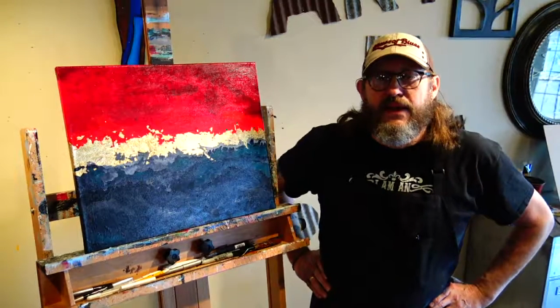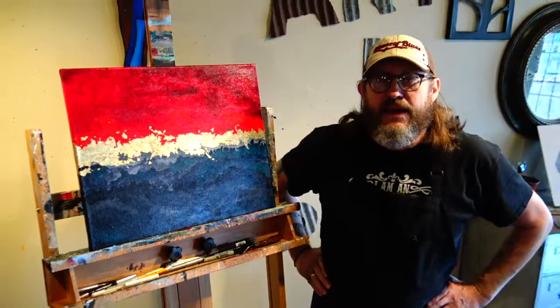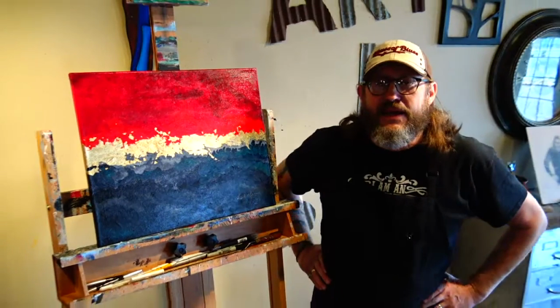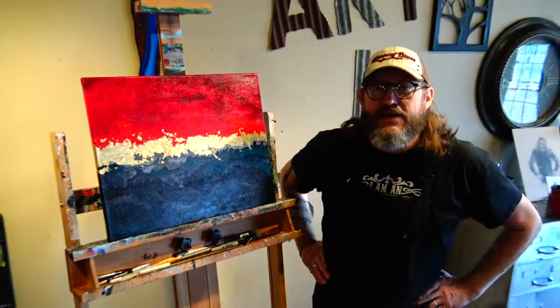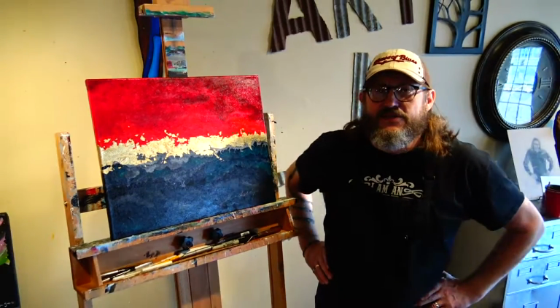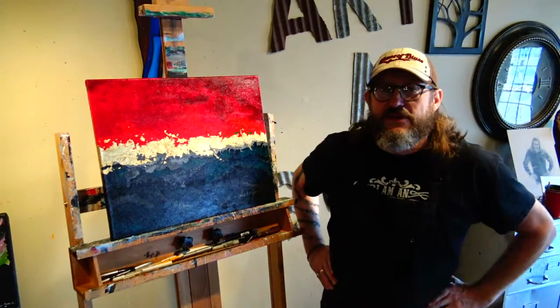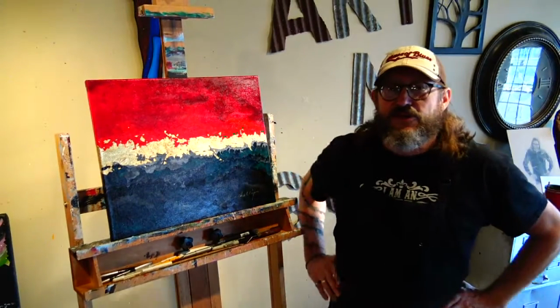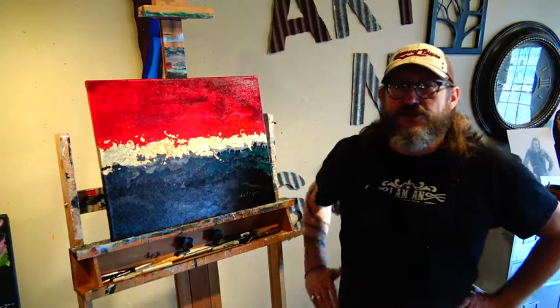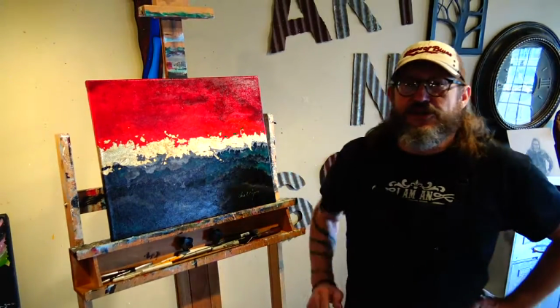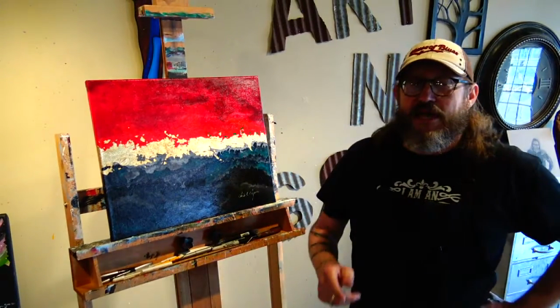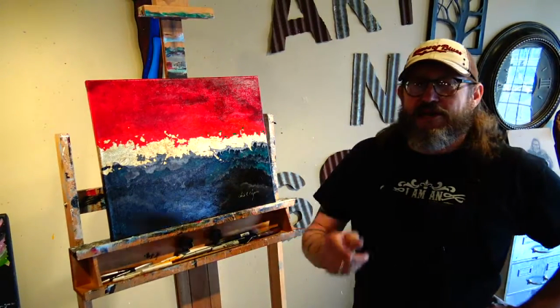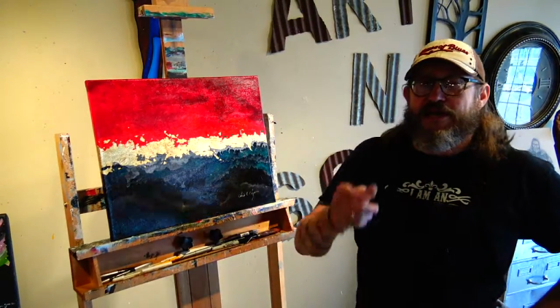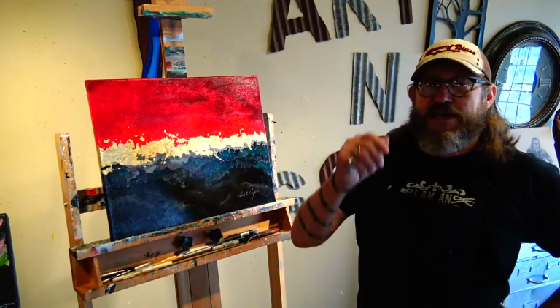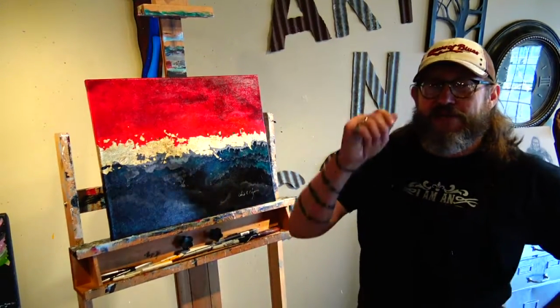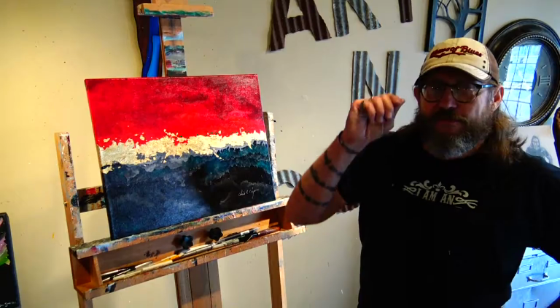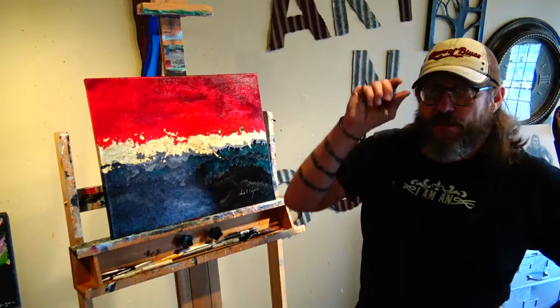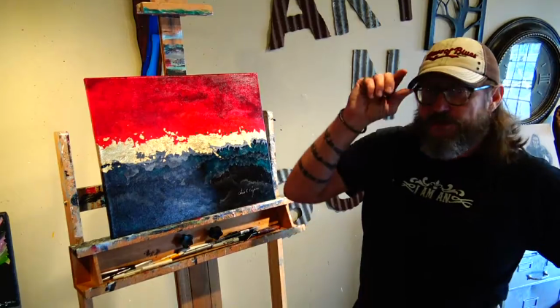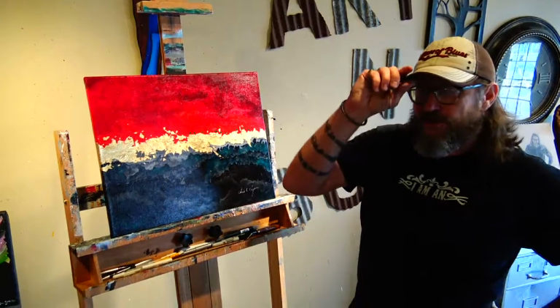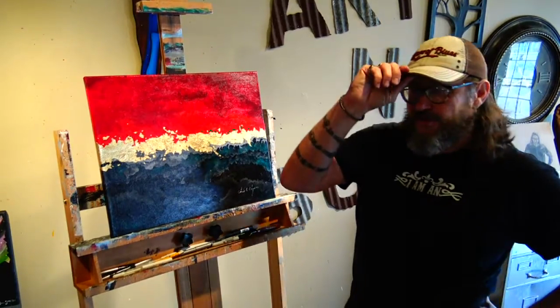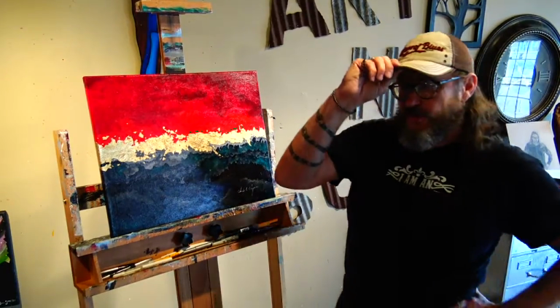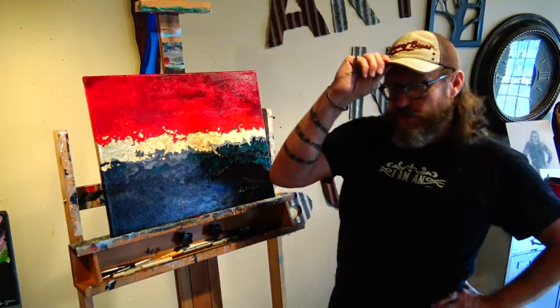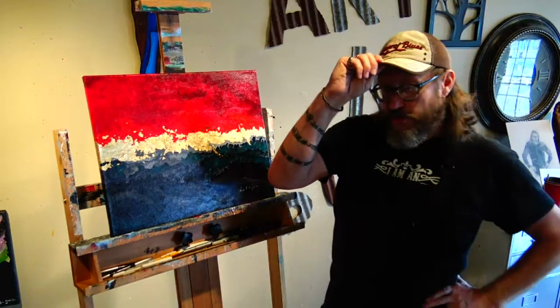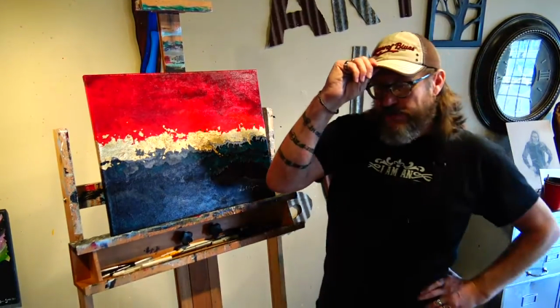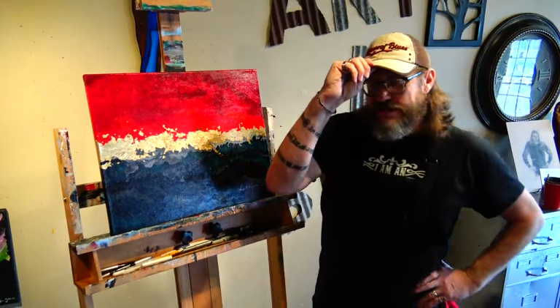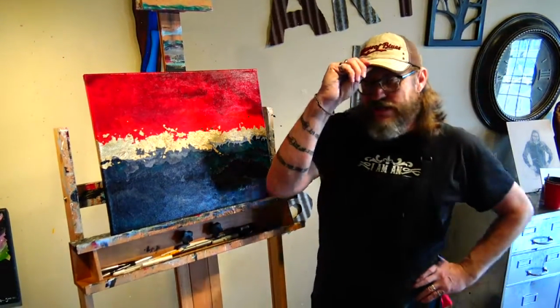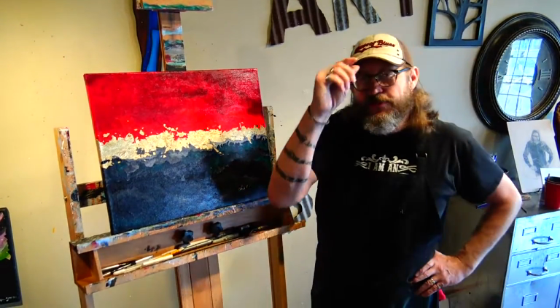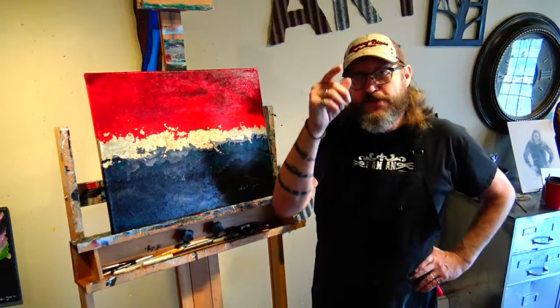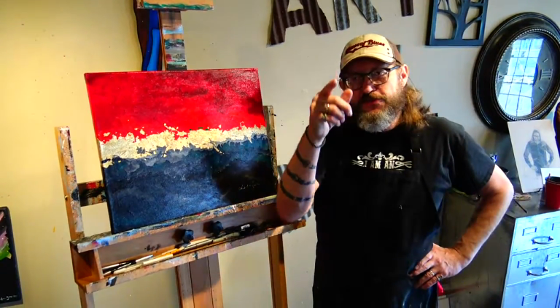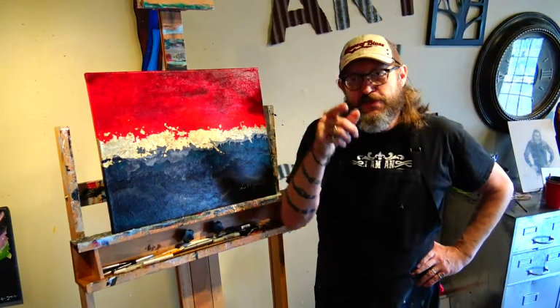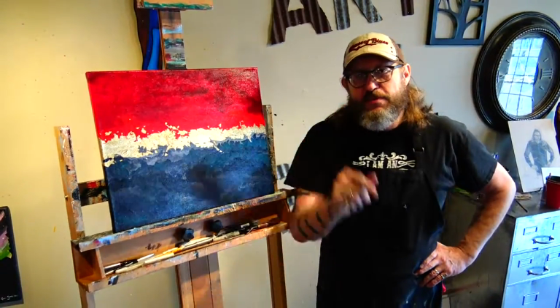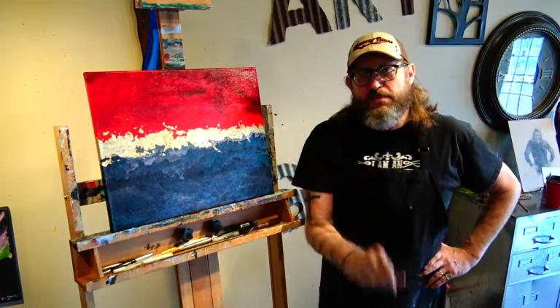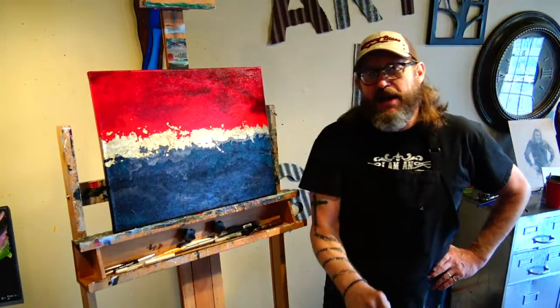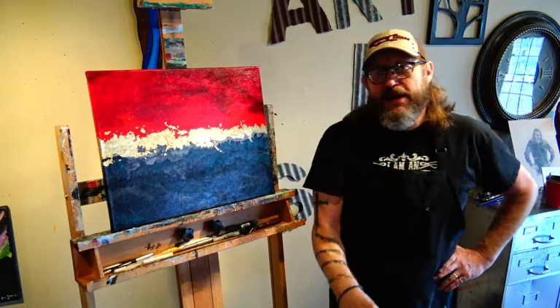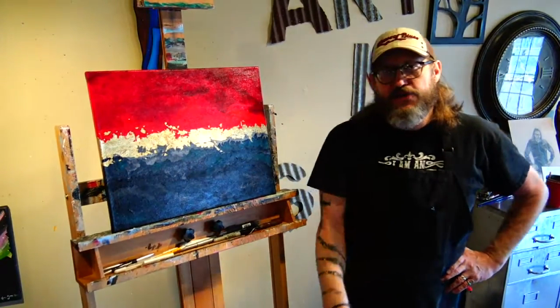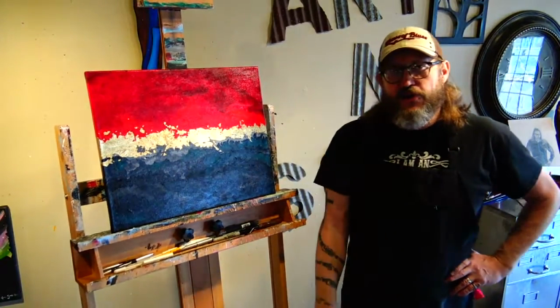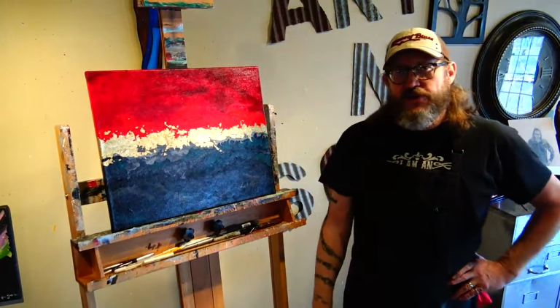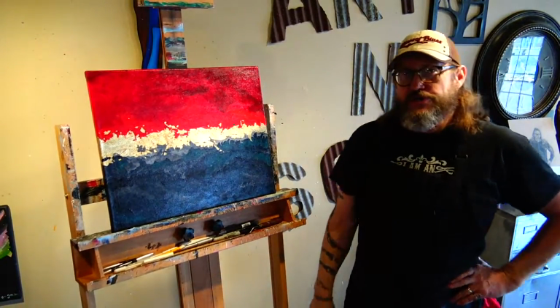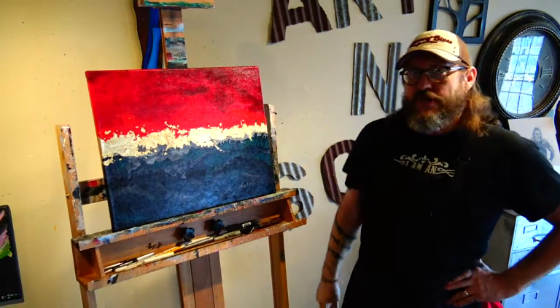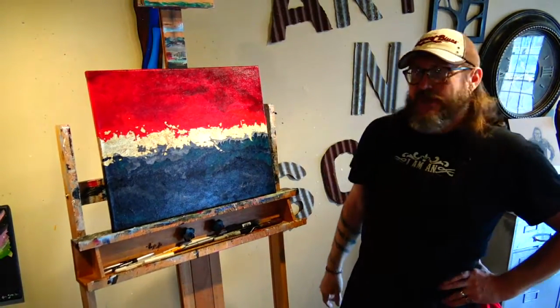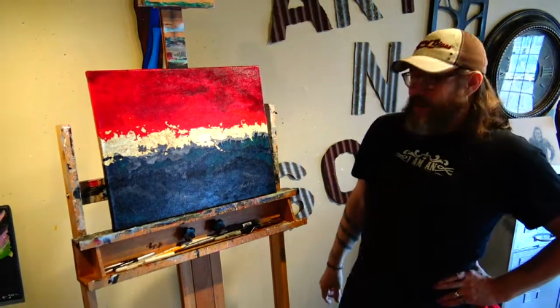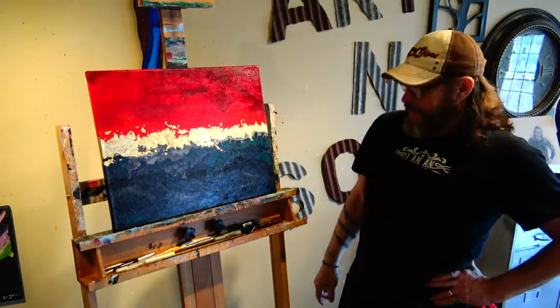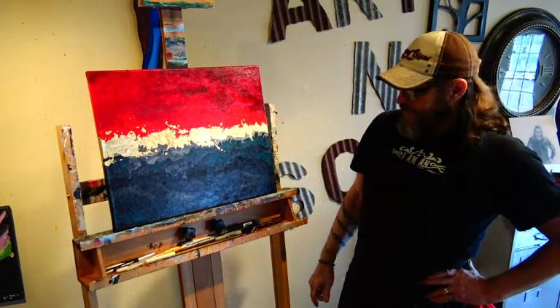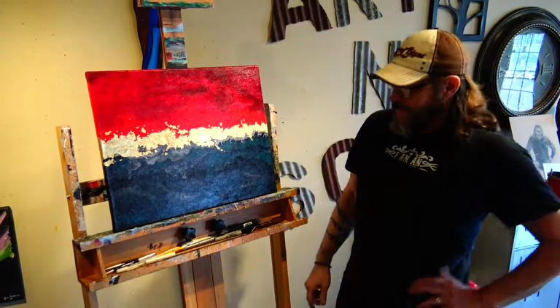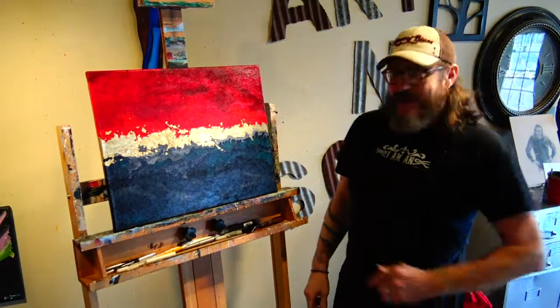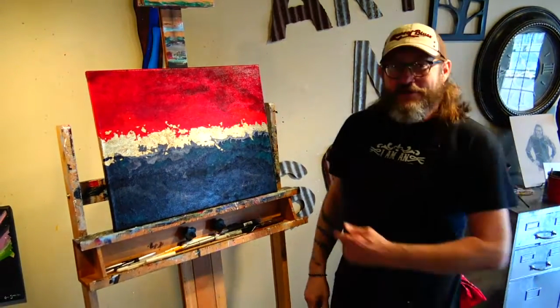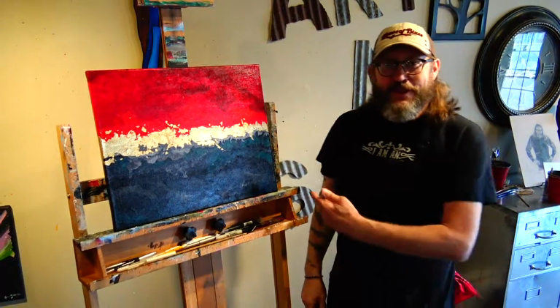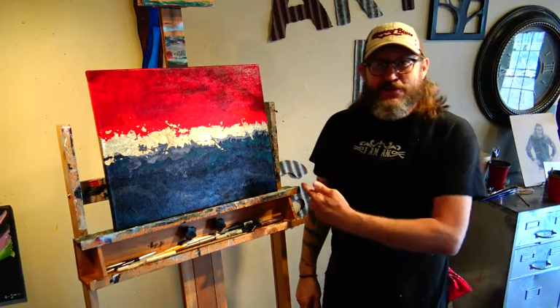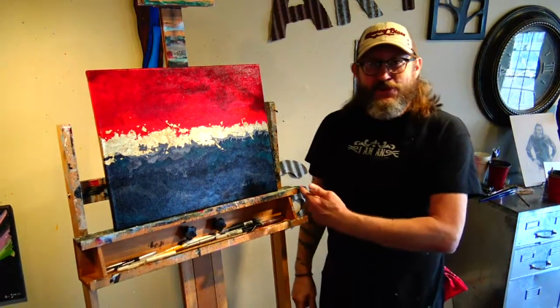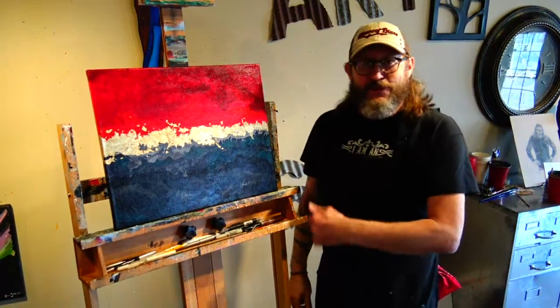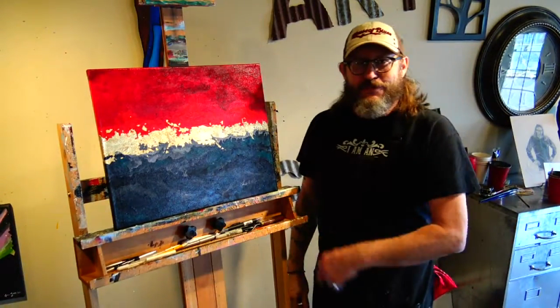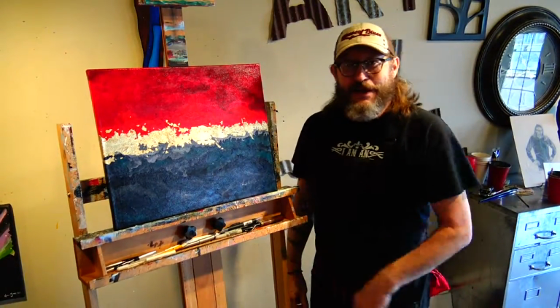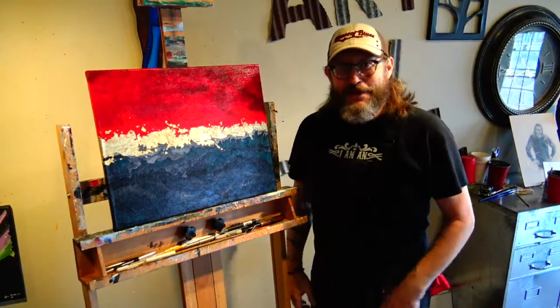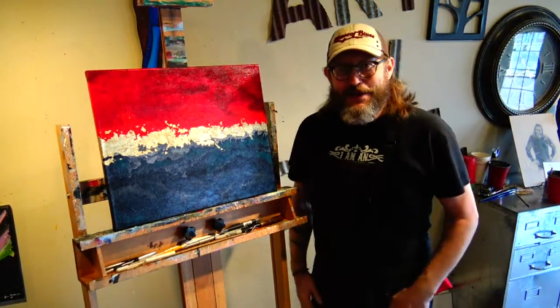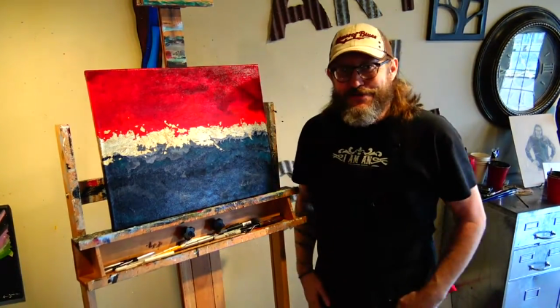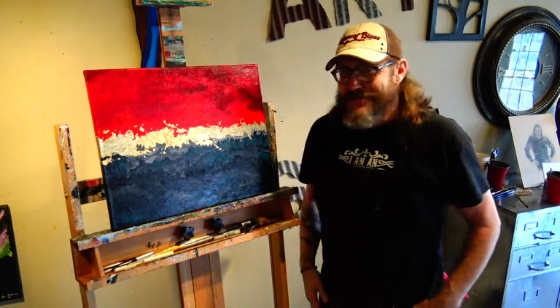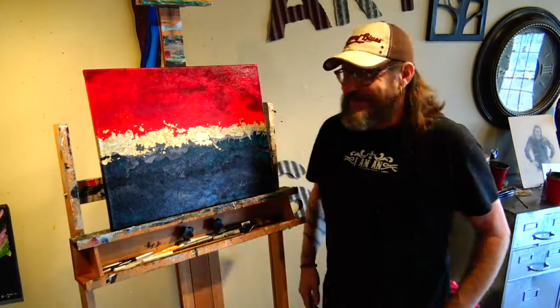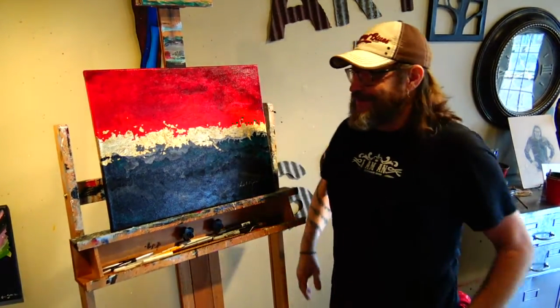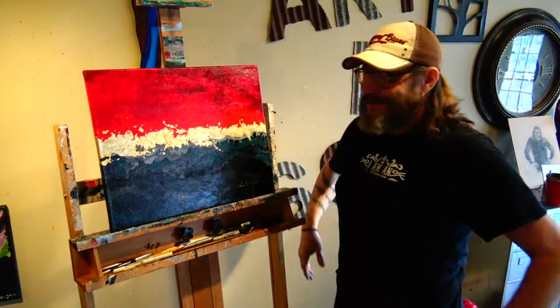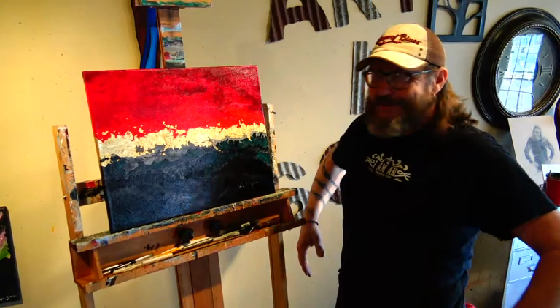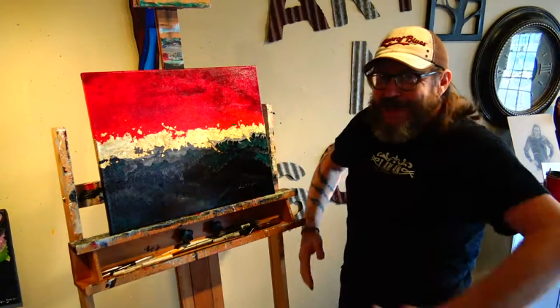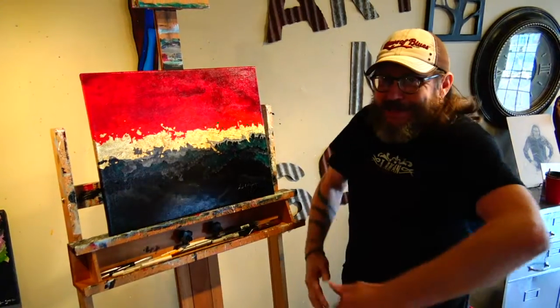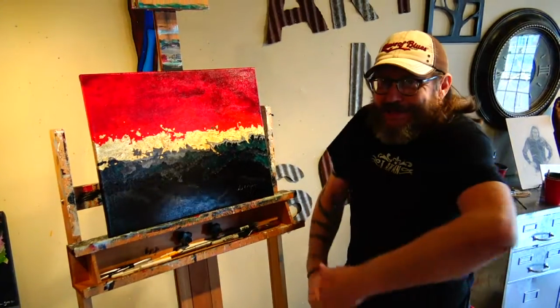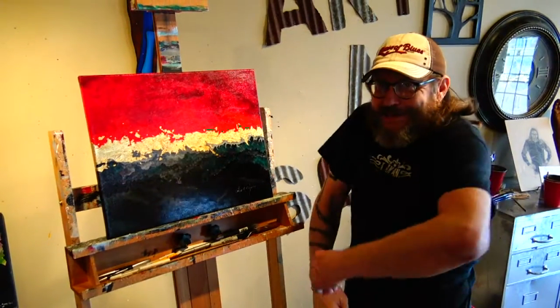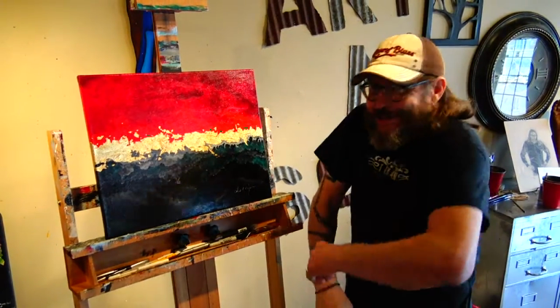Hey guys, Chris and Tyler here again from Art & Soul for your Tuesday tip. Thanks for stopping by as always. Knock the easel over, gotta be careful — it's a little tight in here.